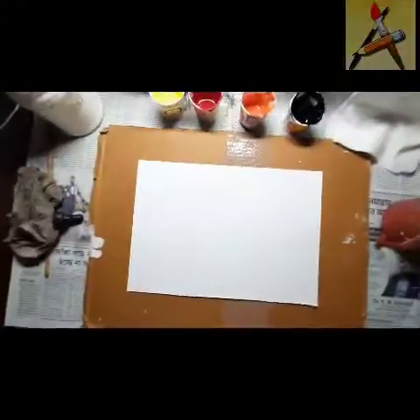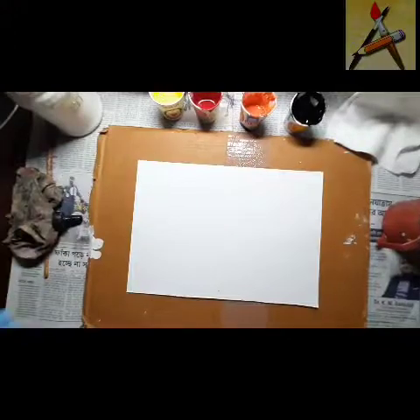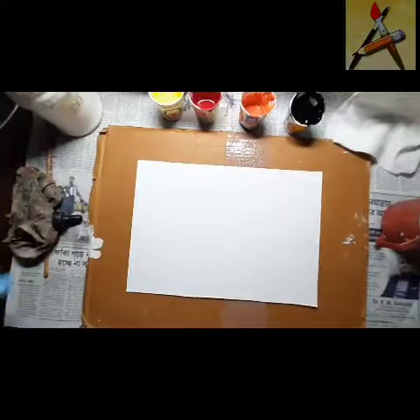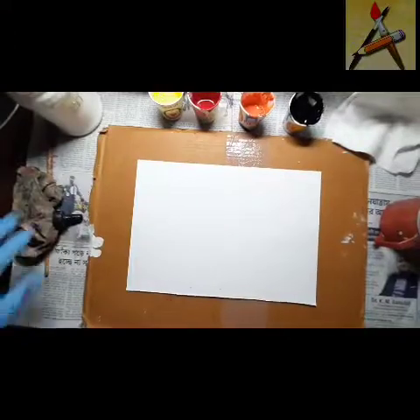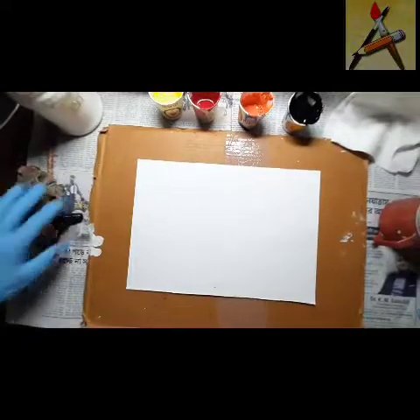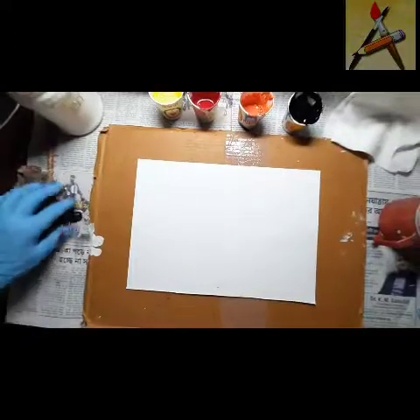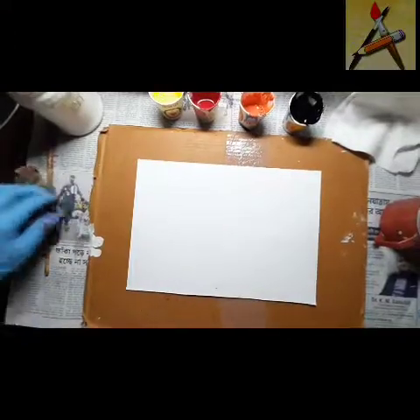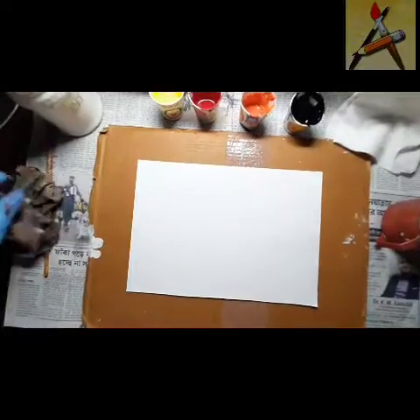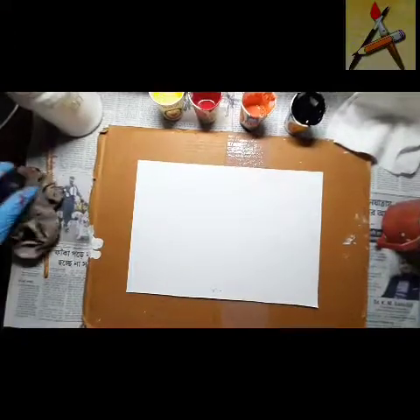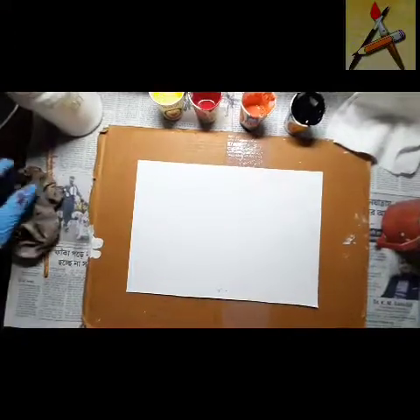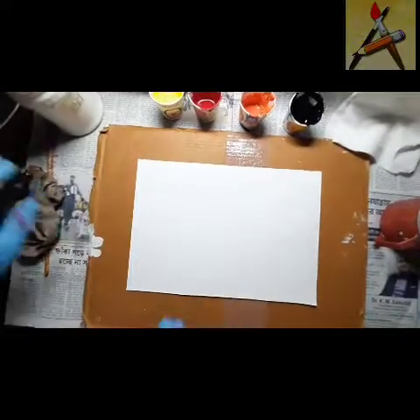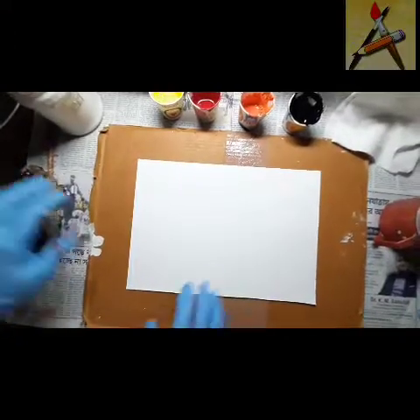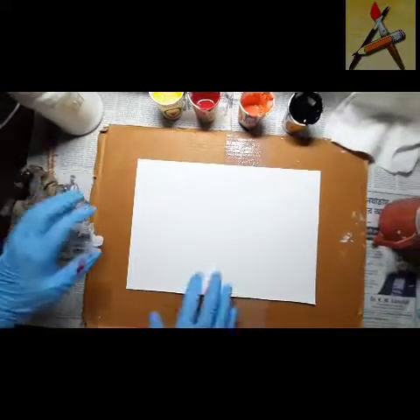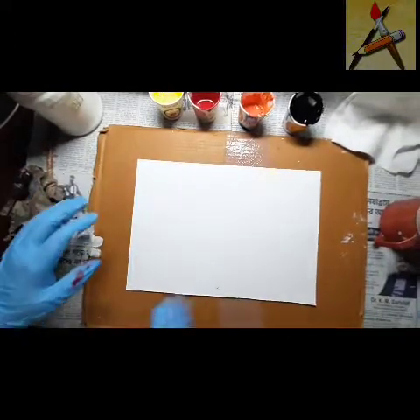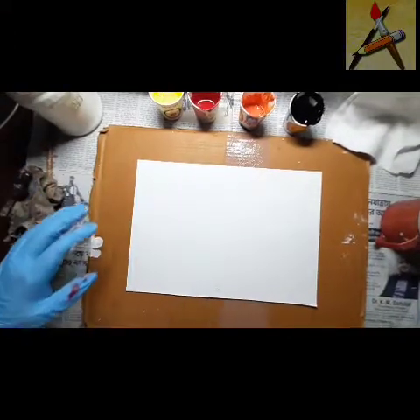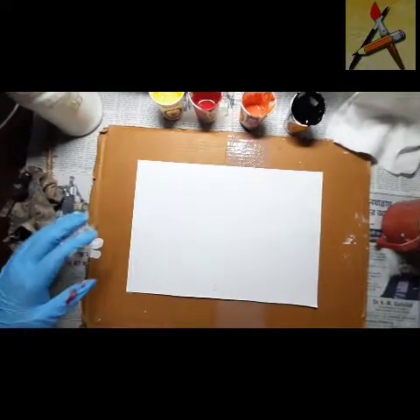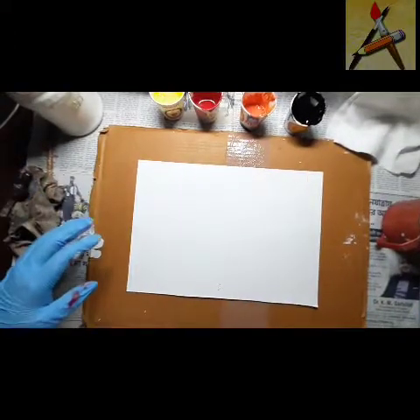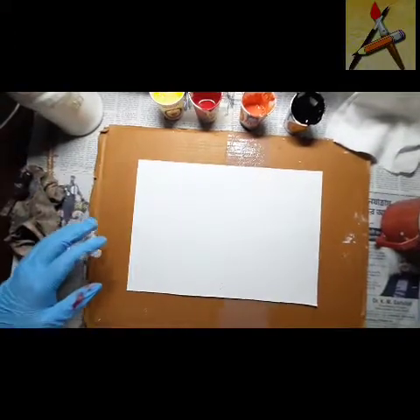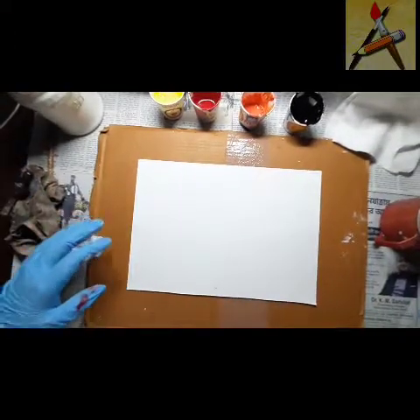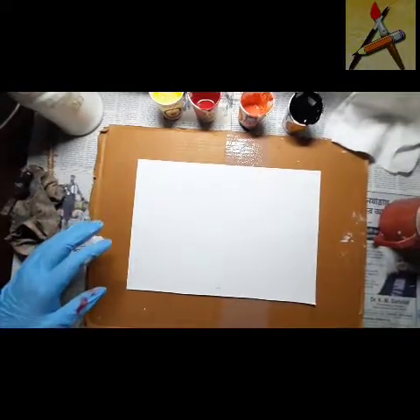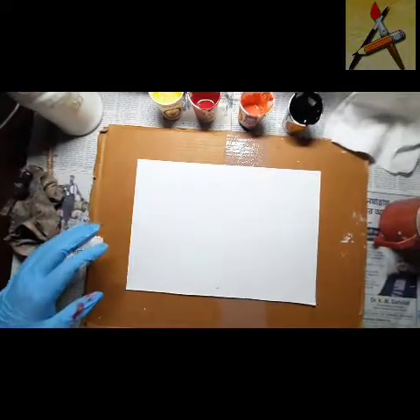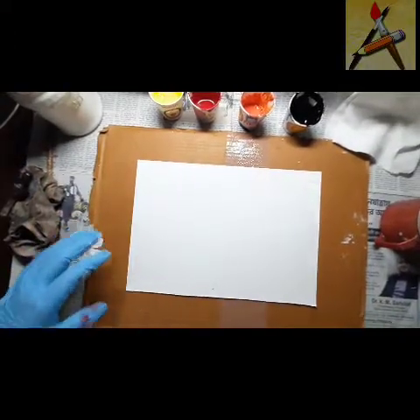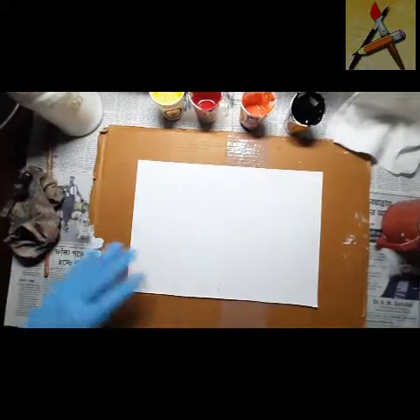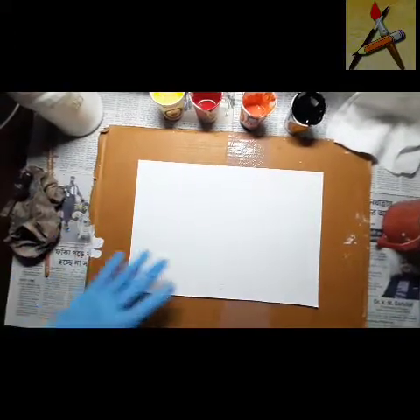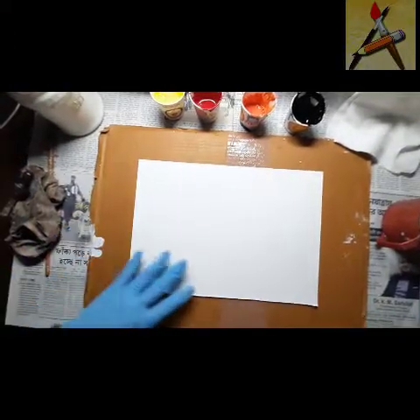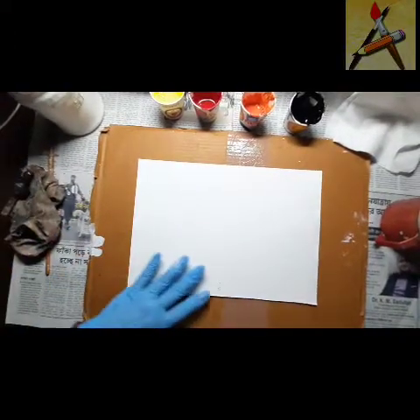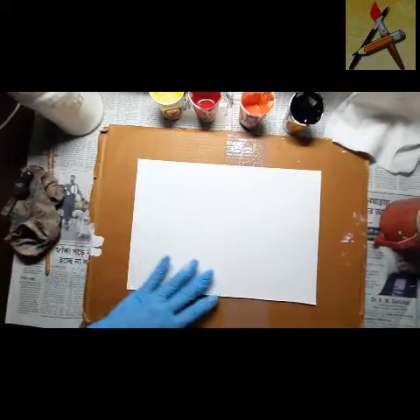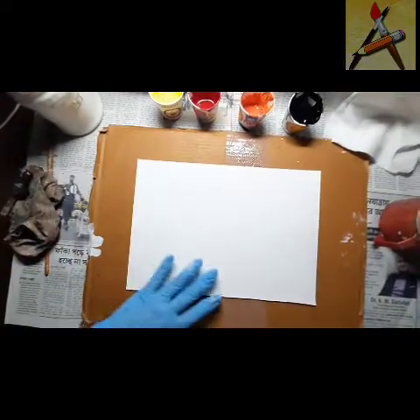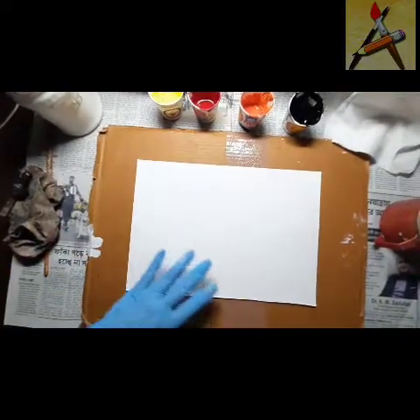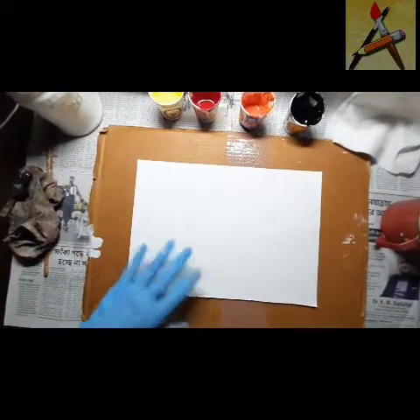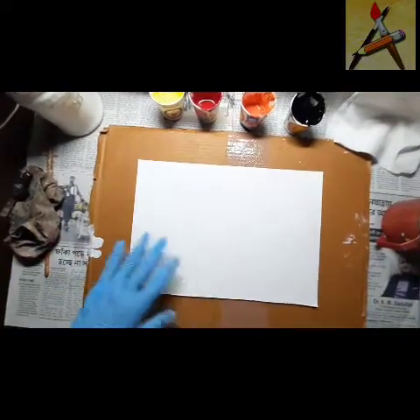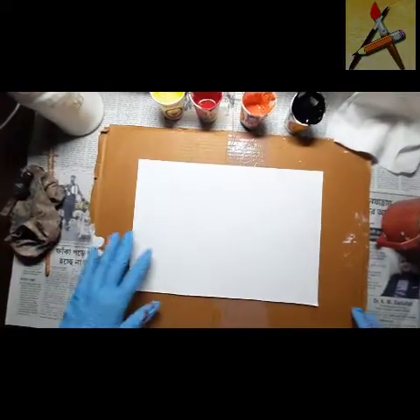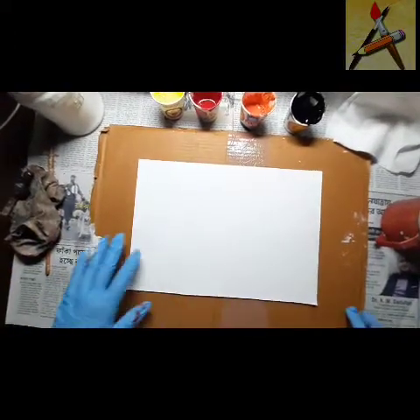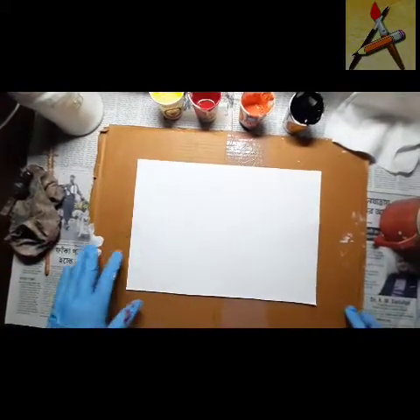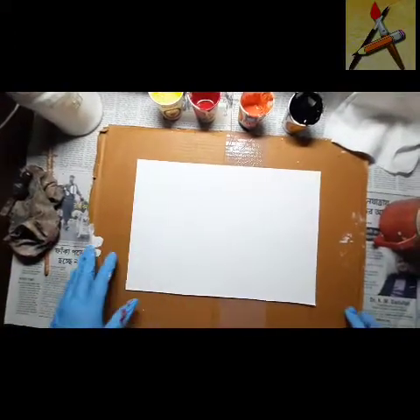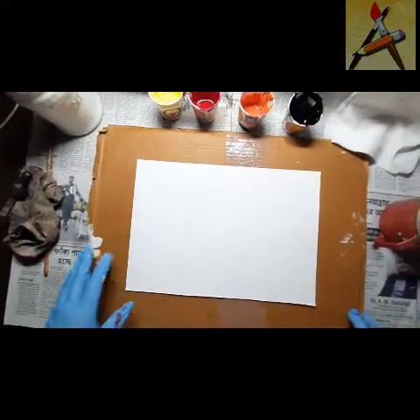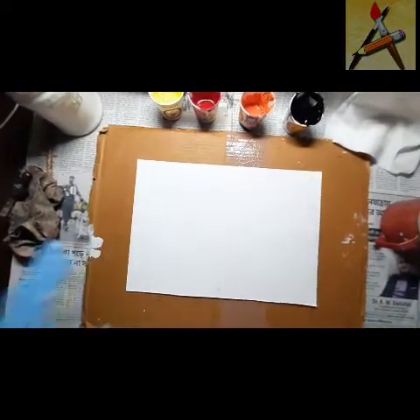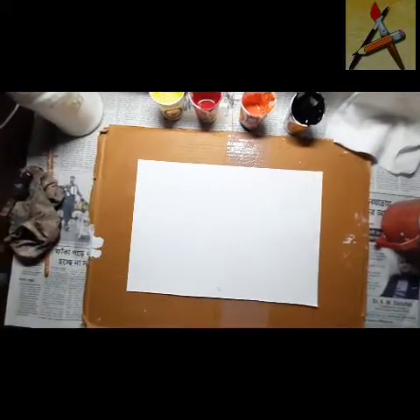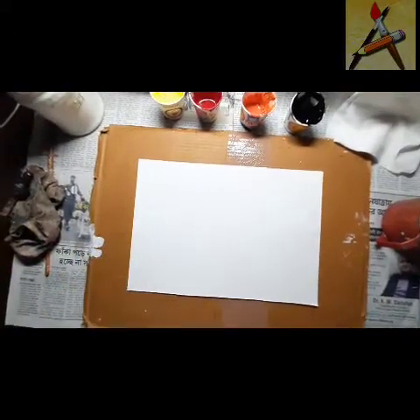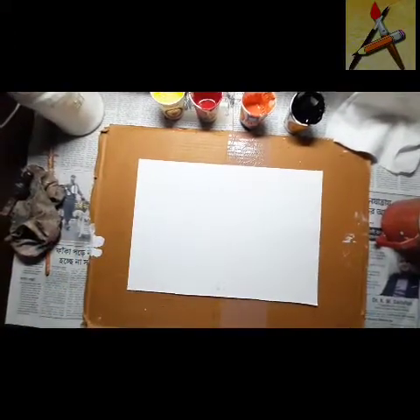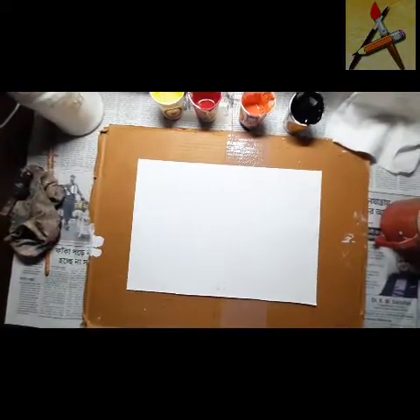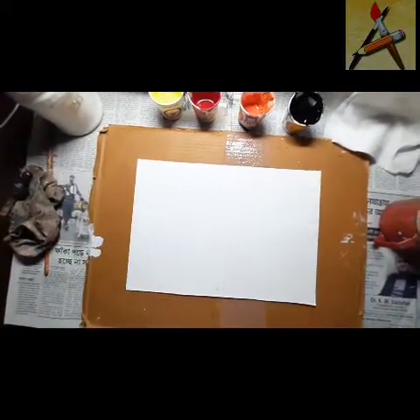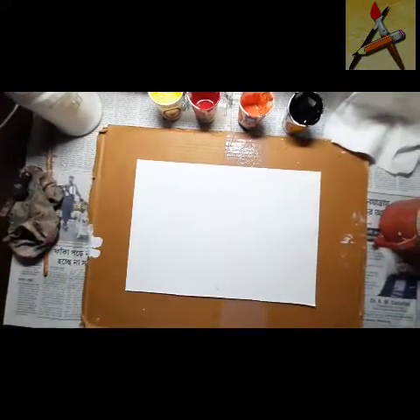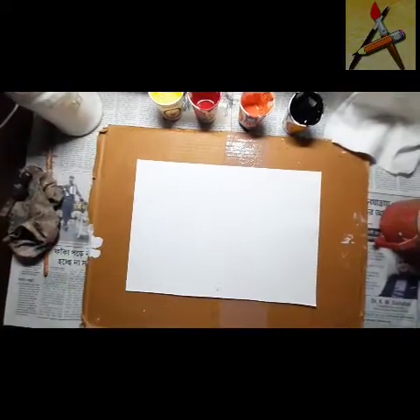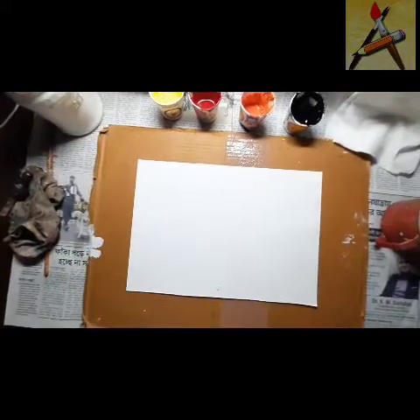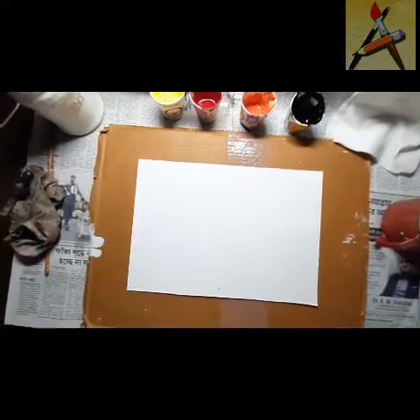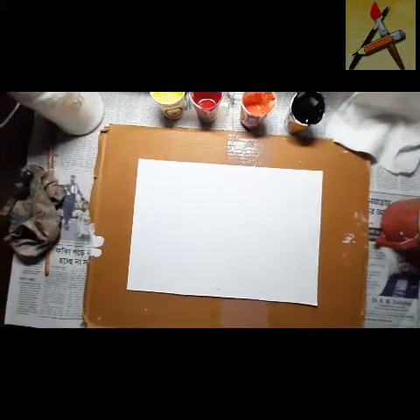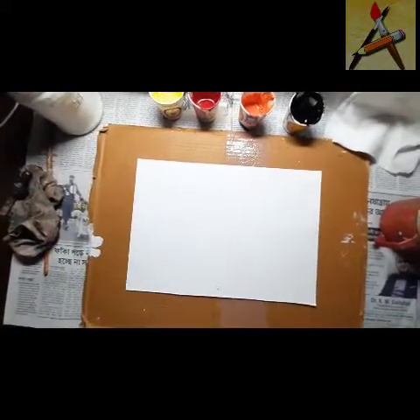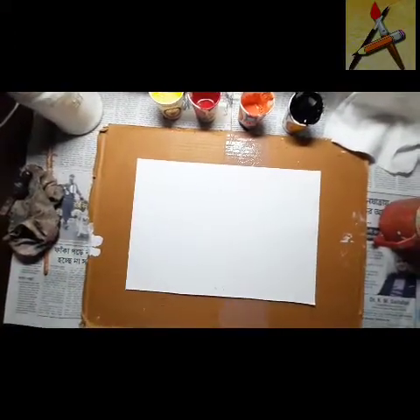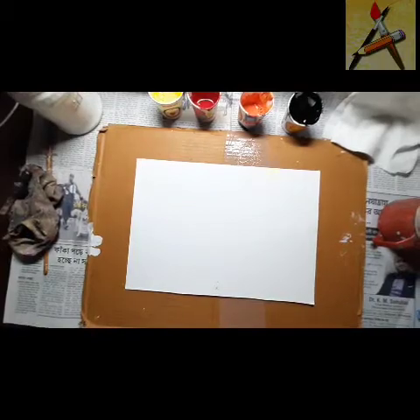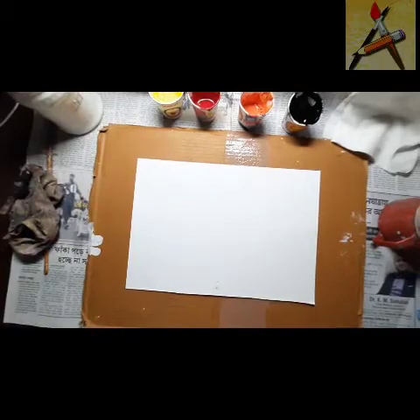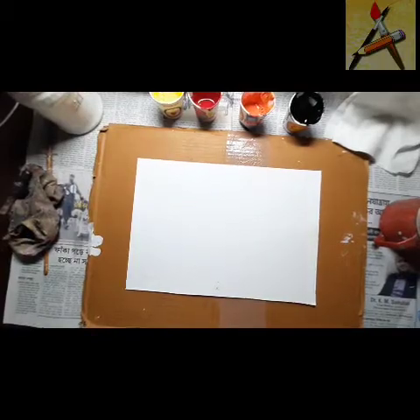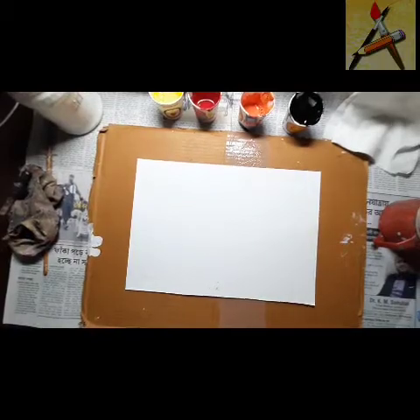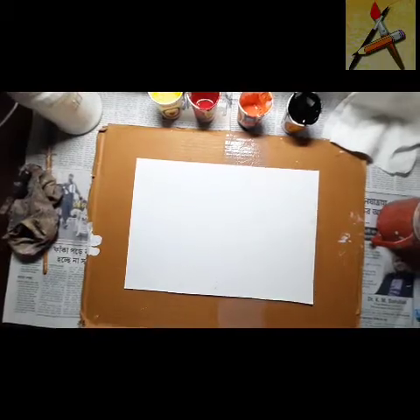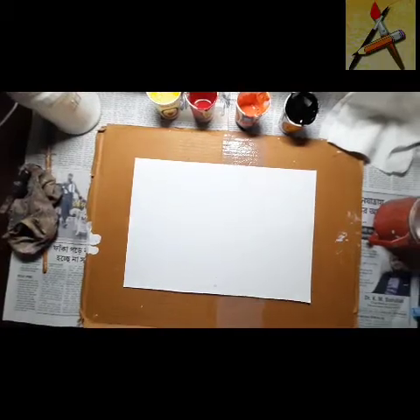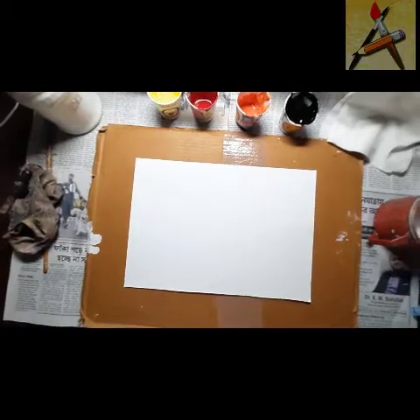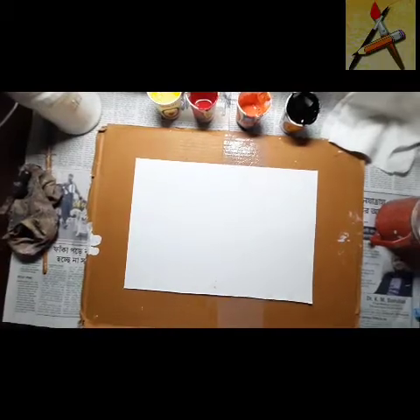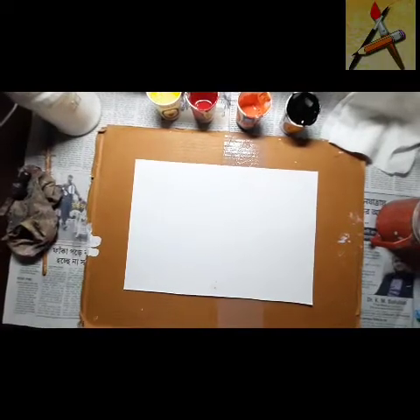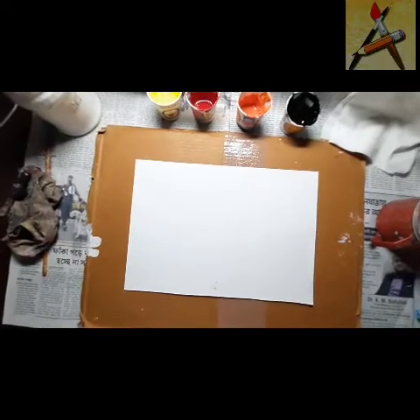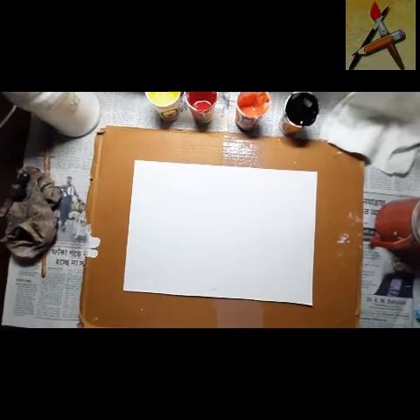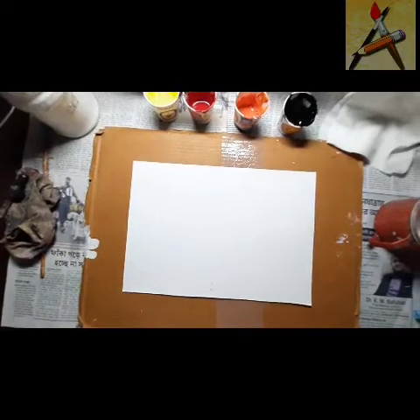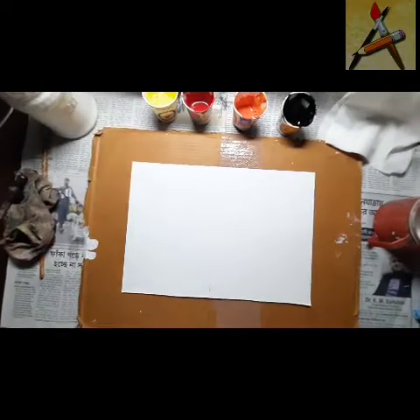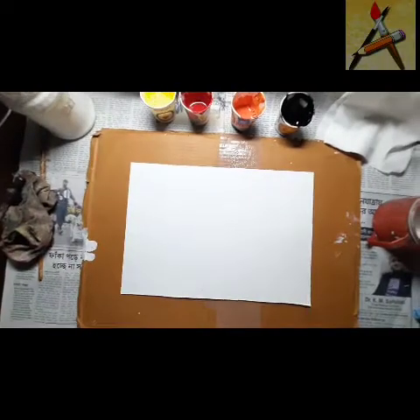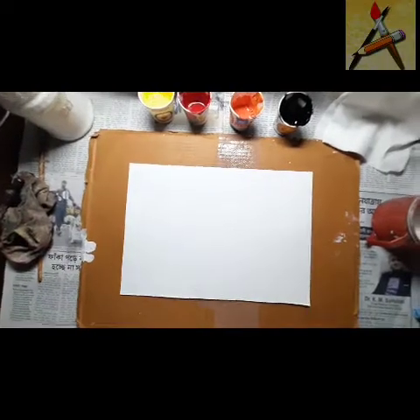Welcome back again to my channel. Today I'll show you again fluid drawing.